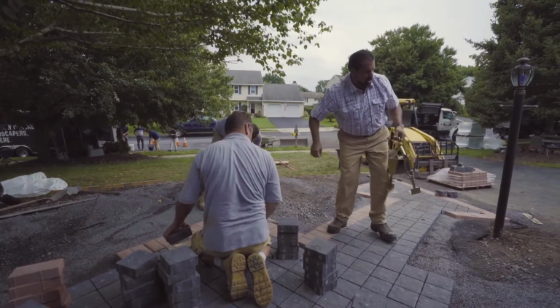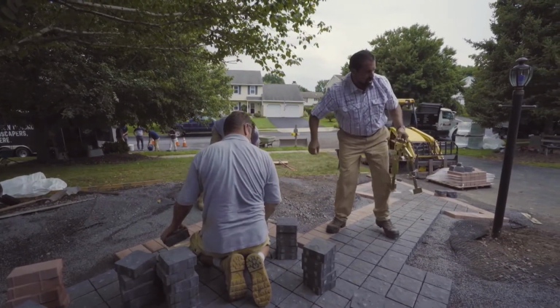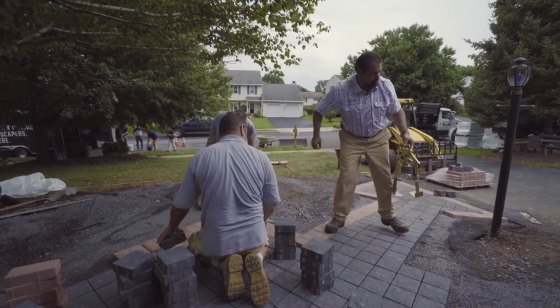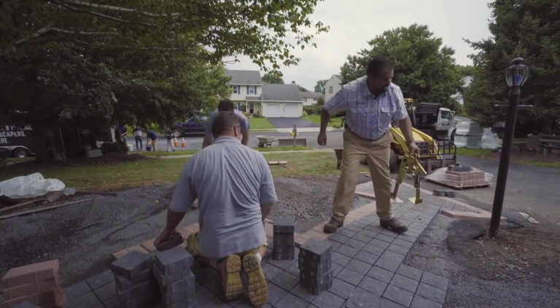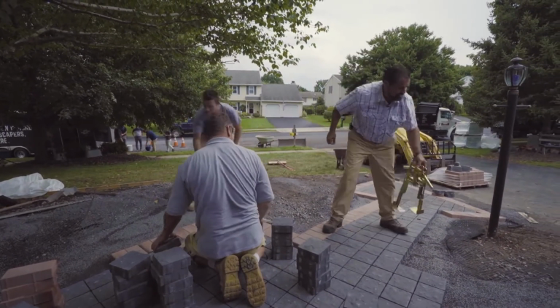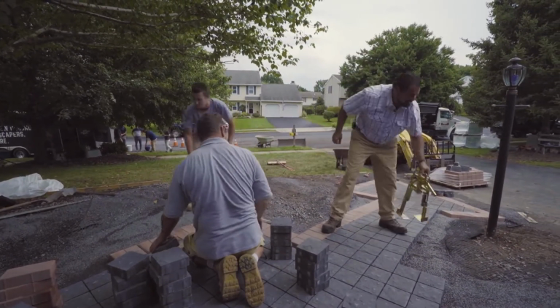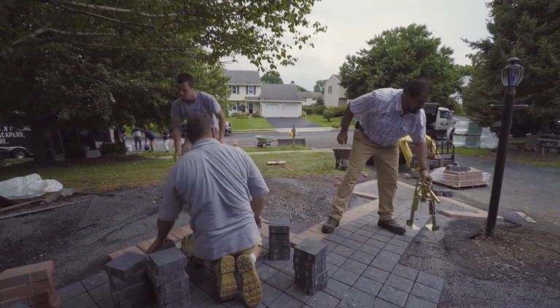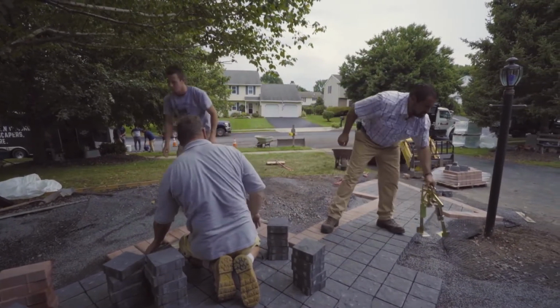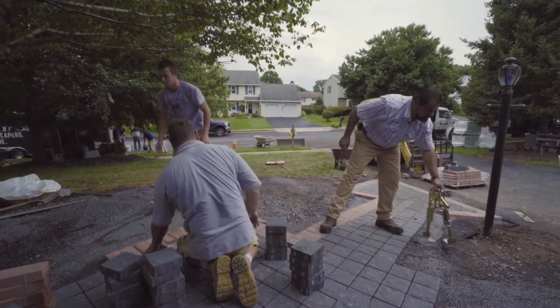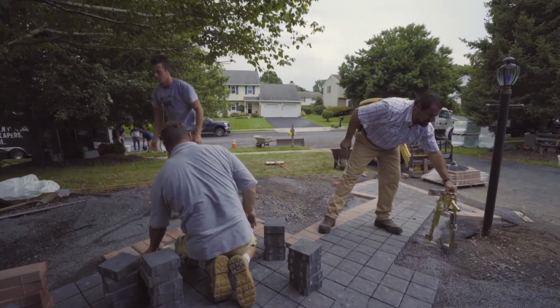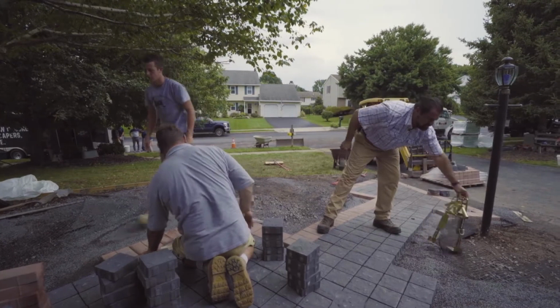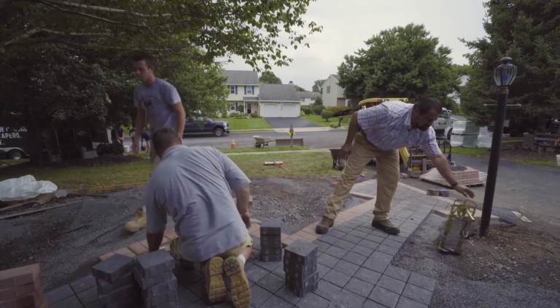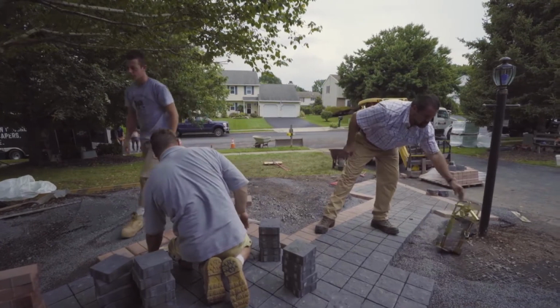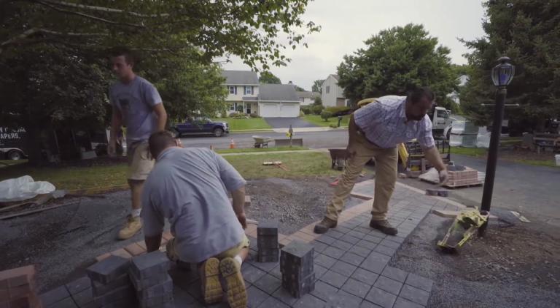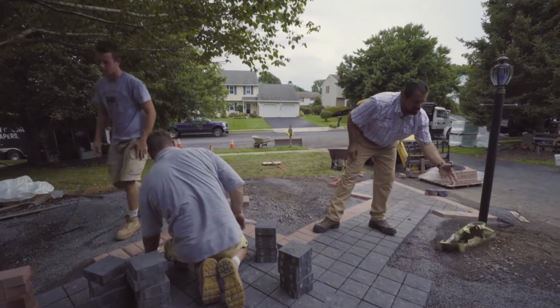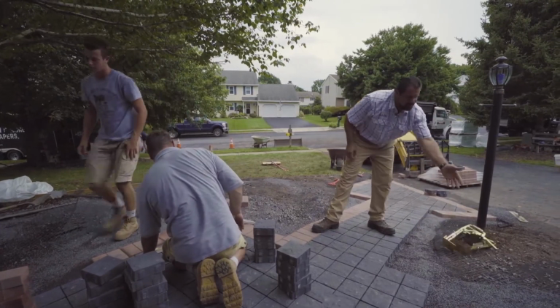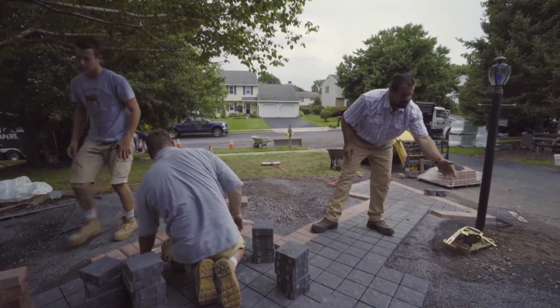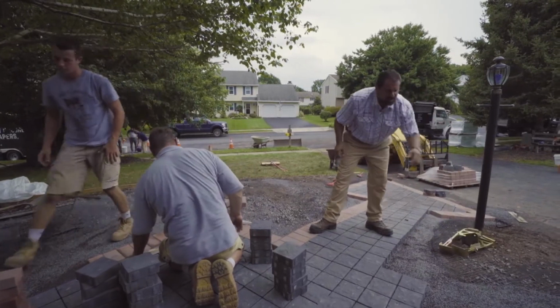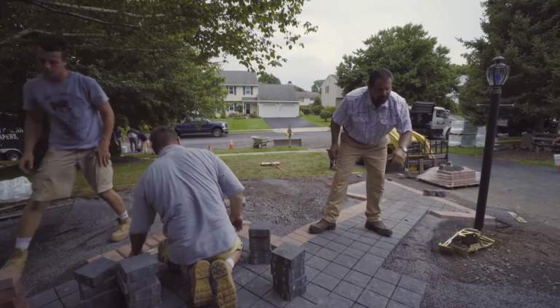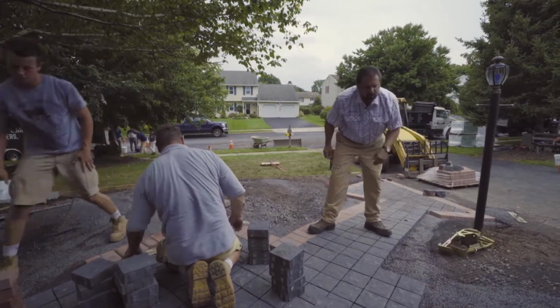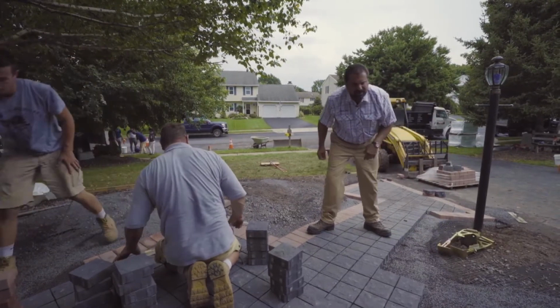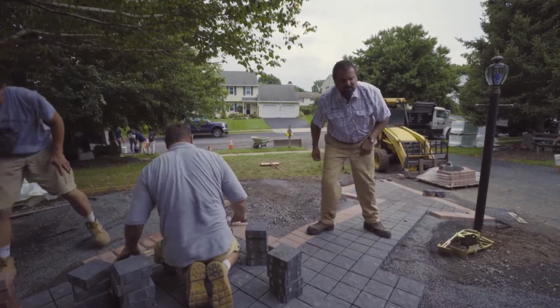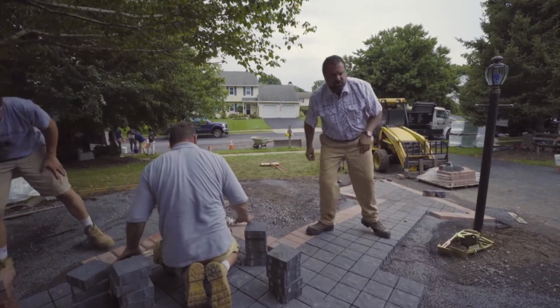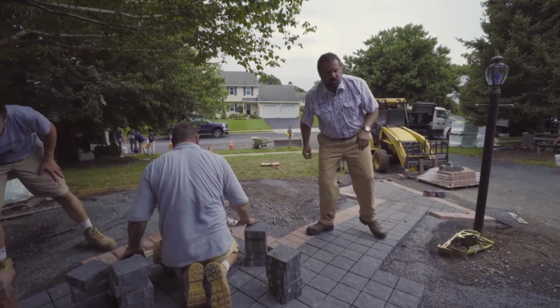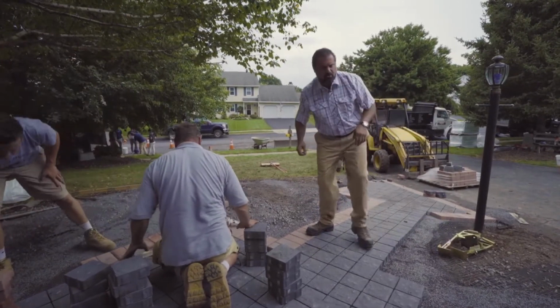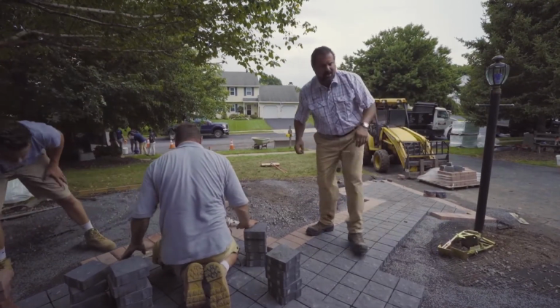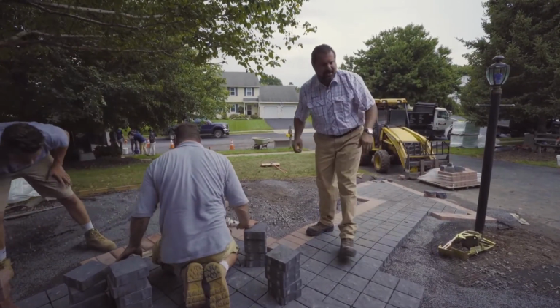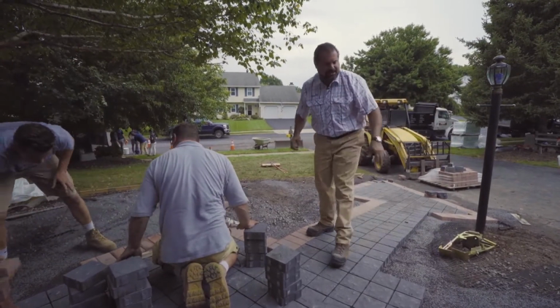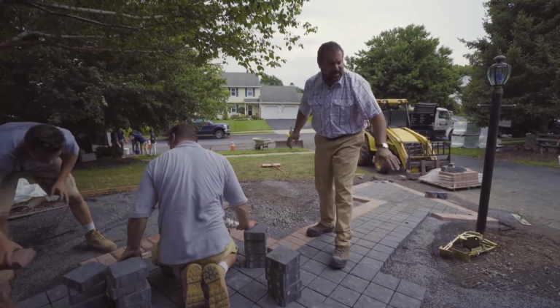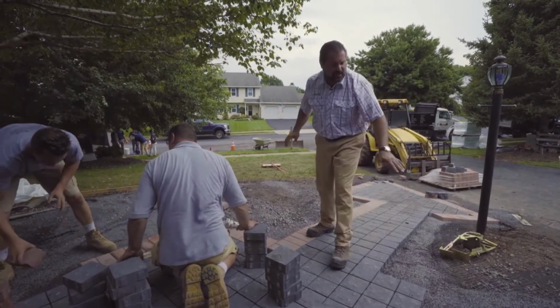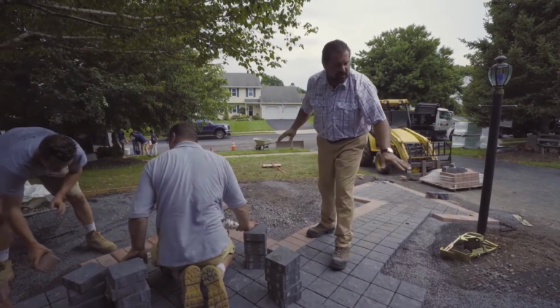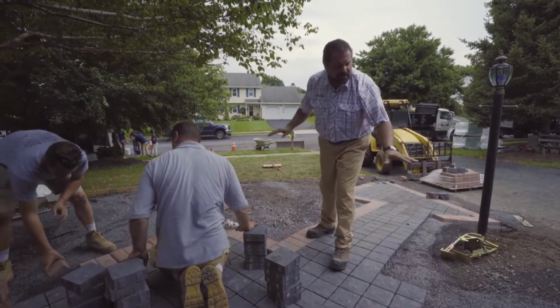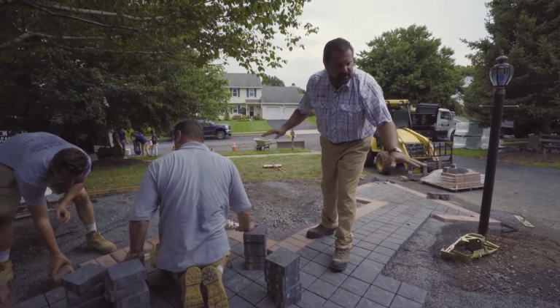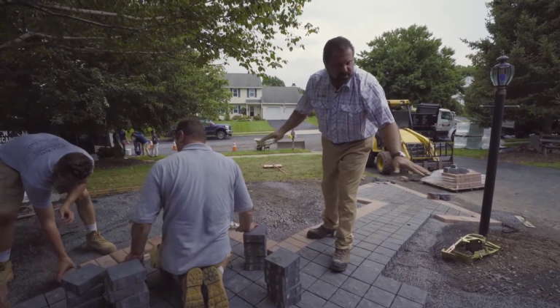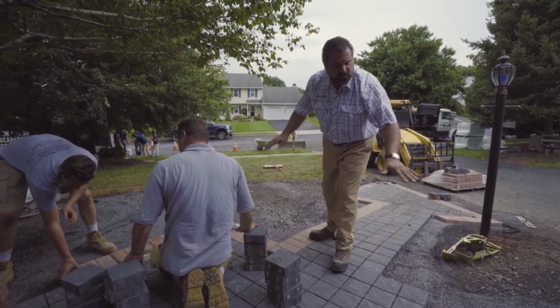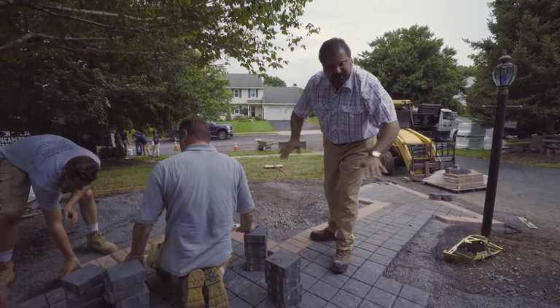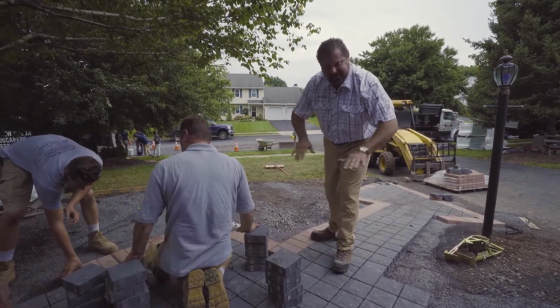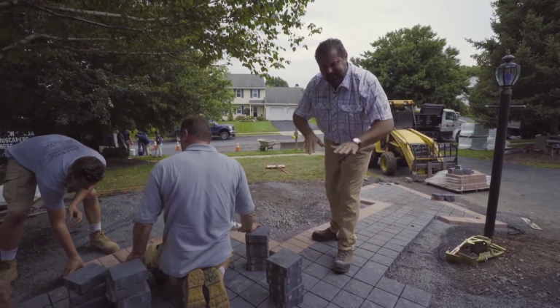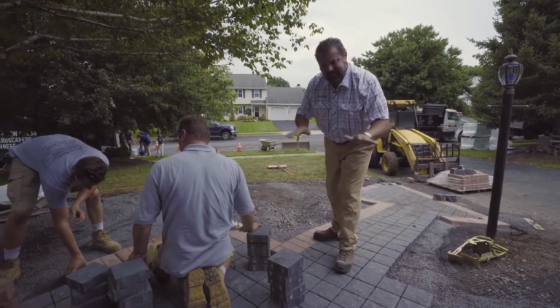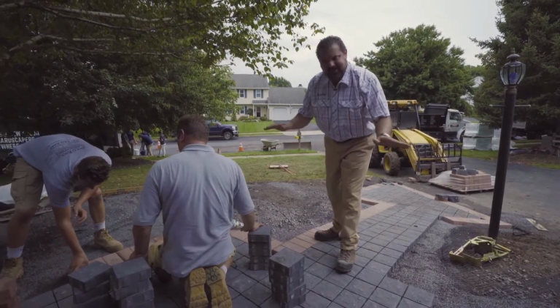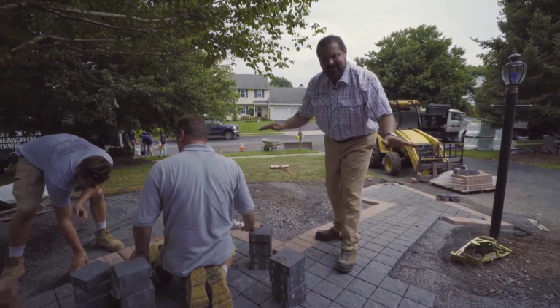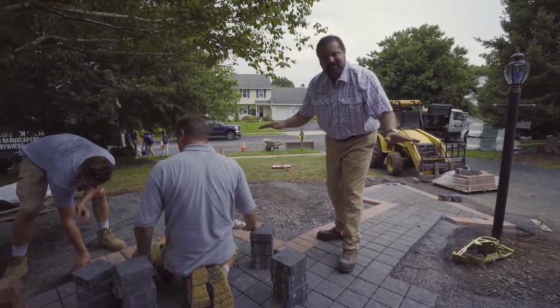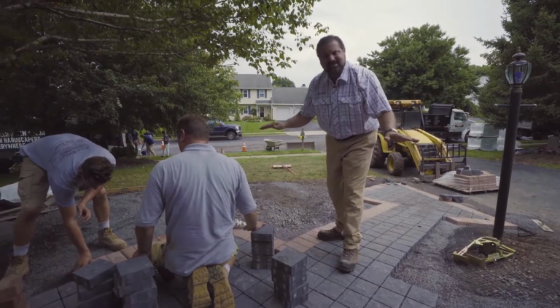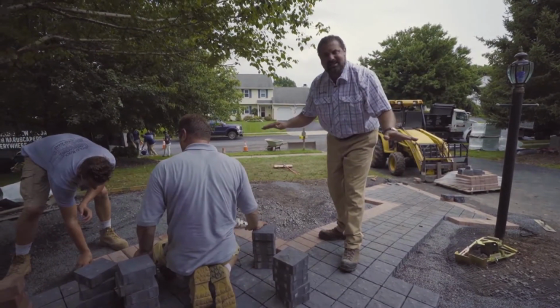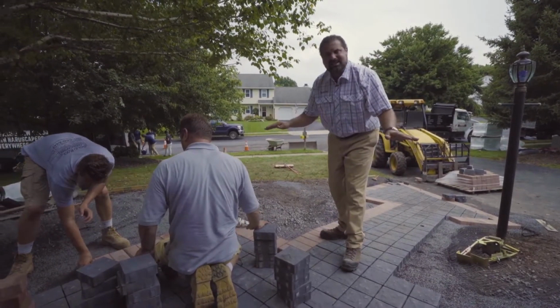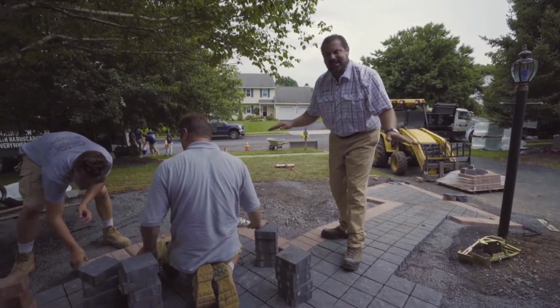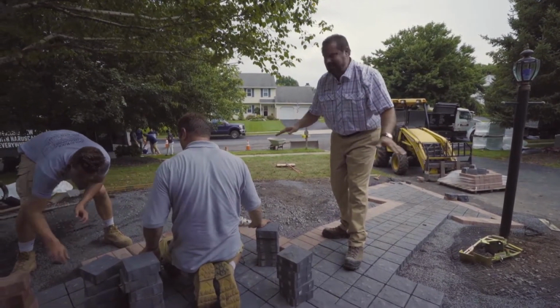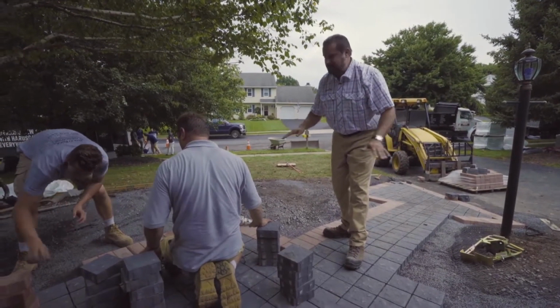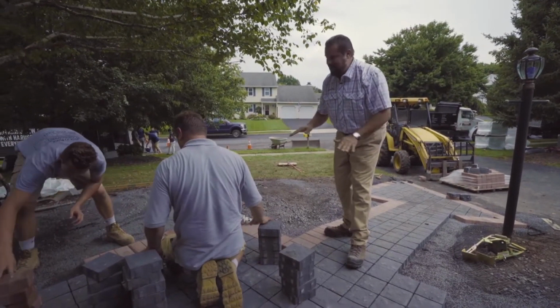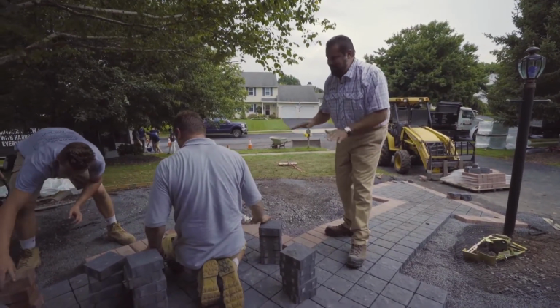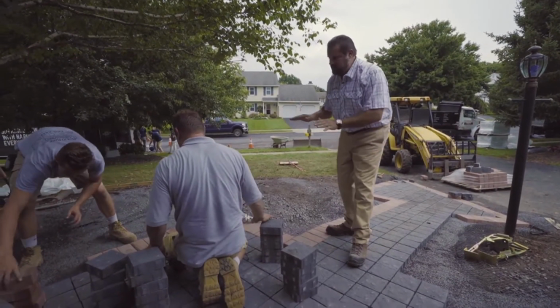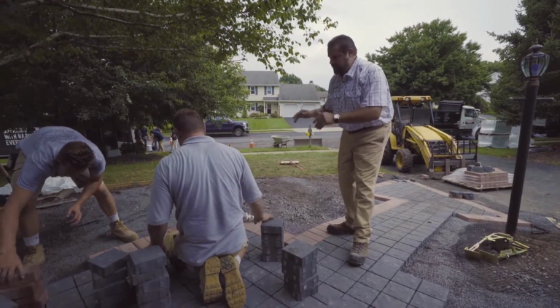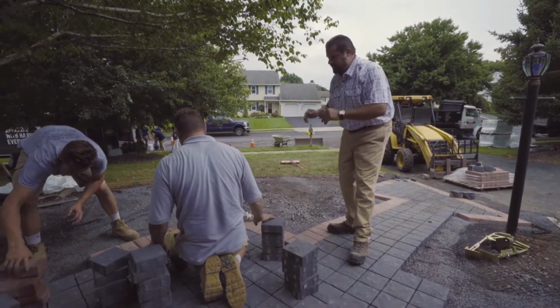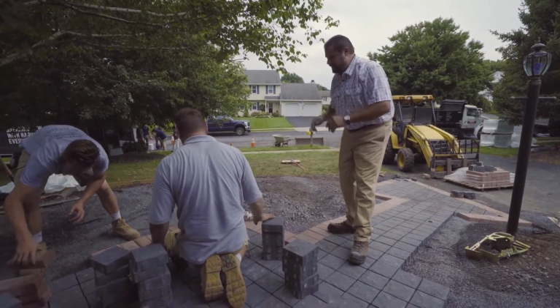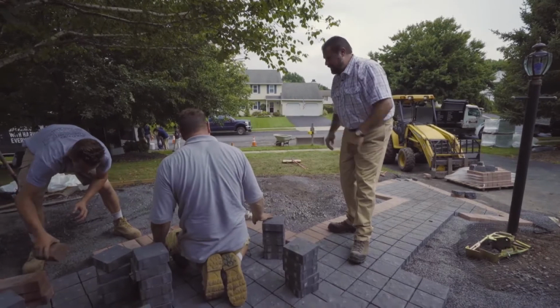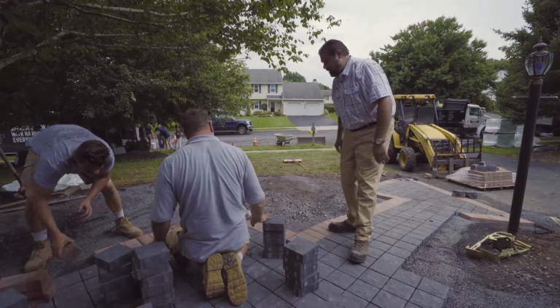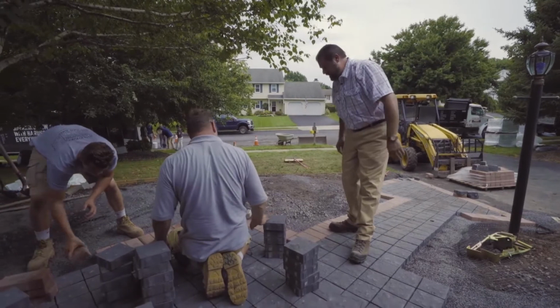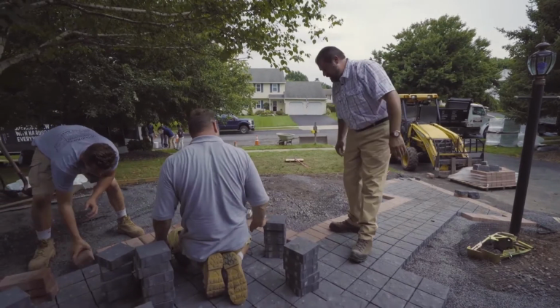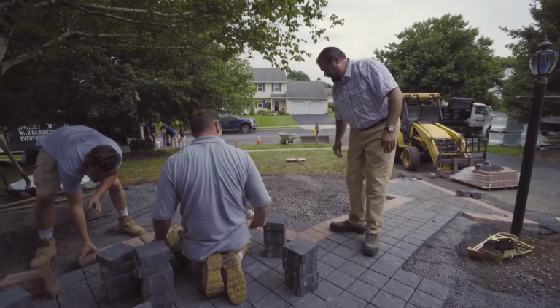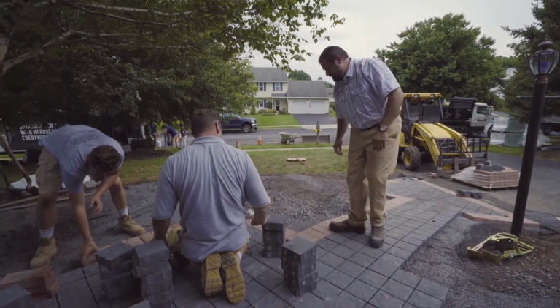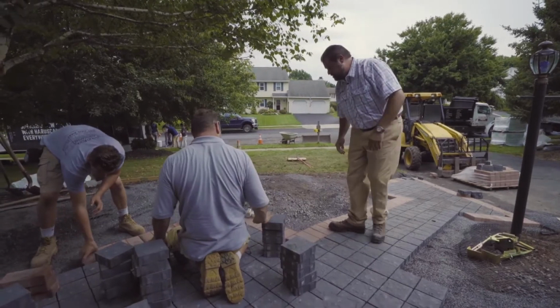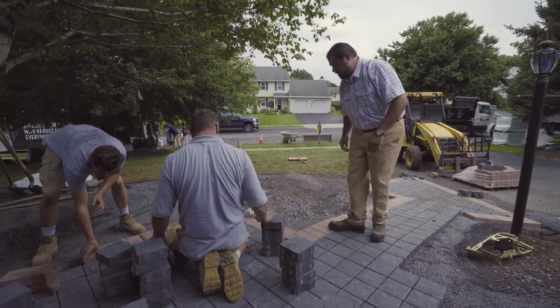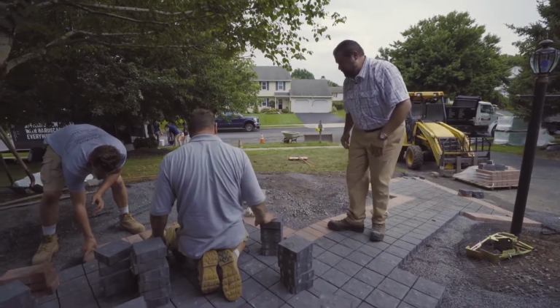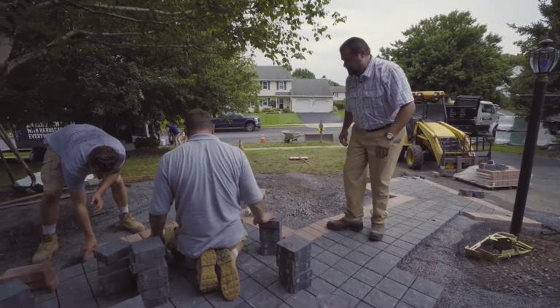Our bedding layer is in — the one-inch number eight stone bedding layer. It's graded, doesn't need any compaction, and we can lay right on that surface.